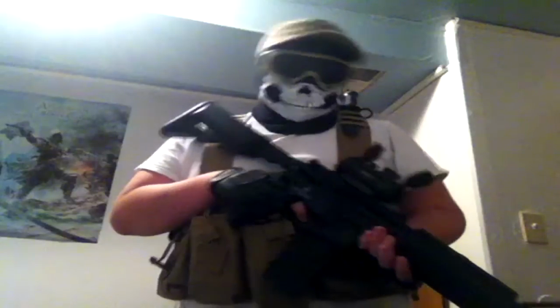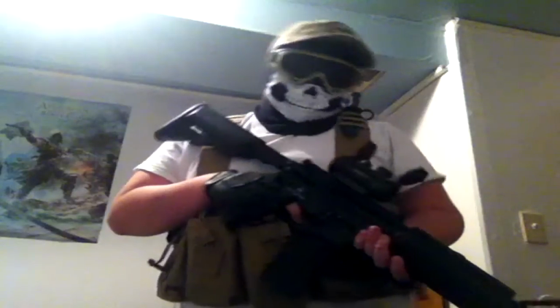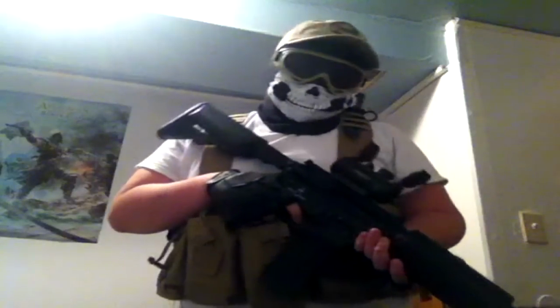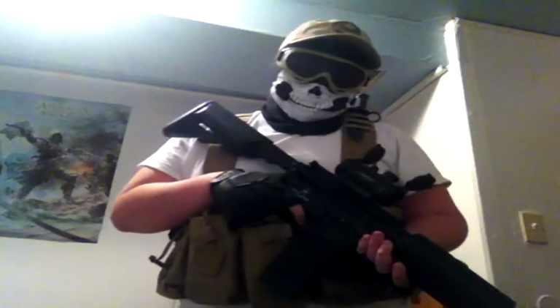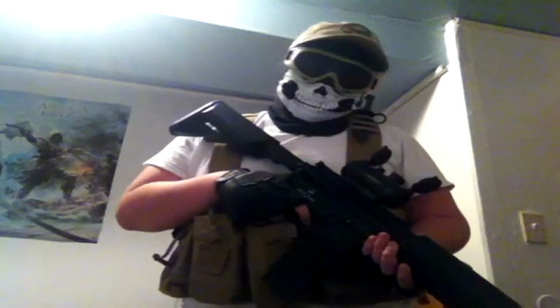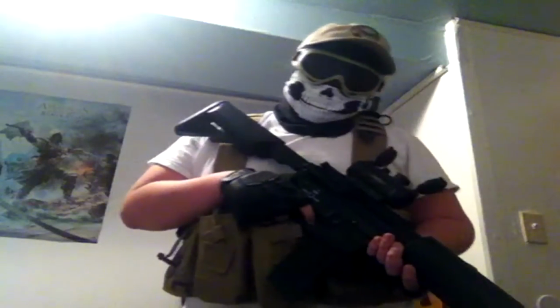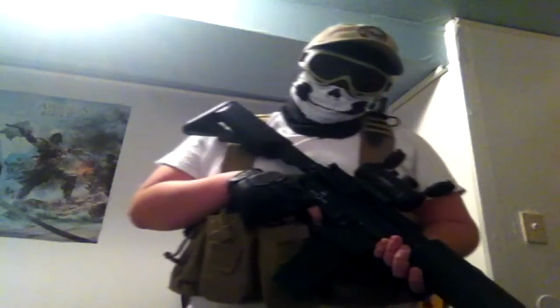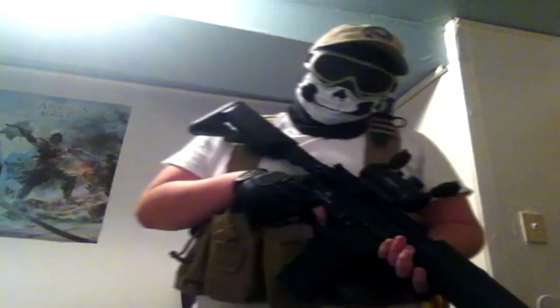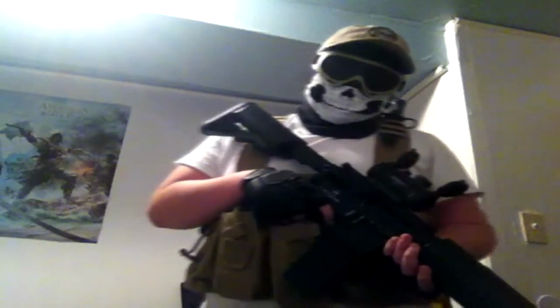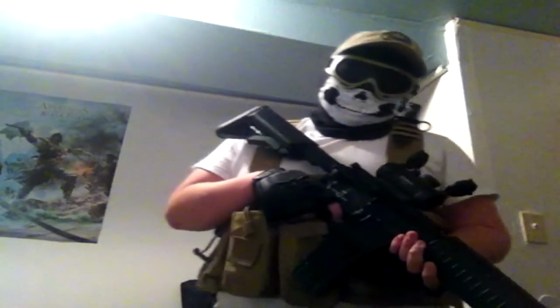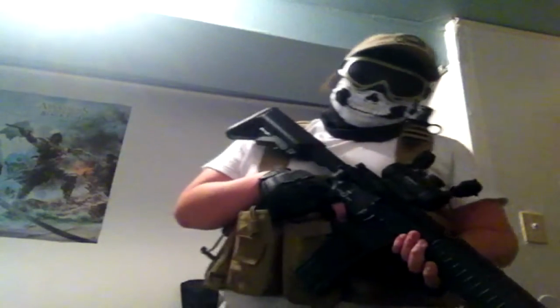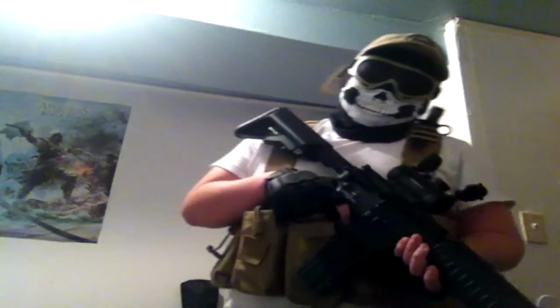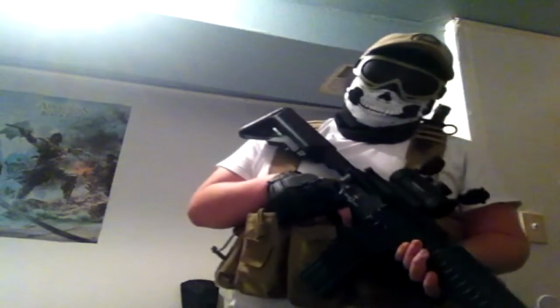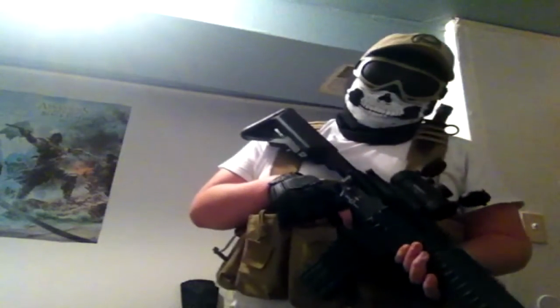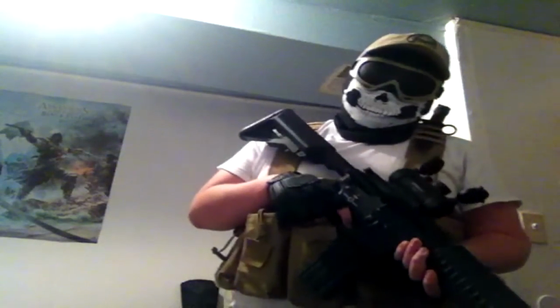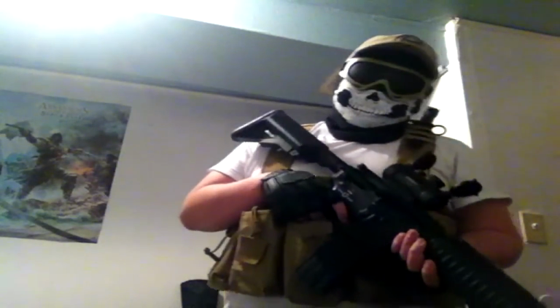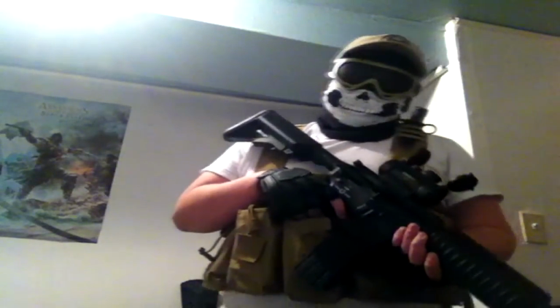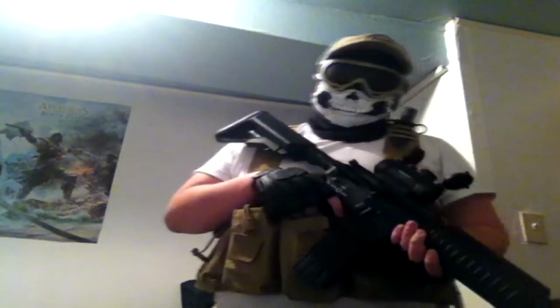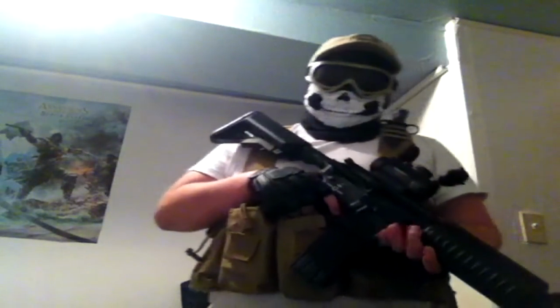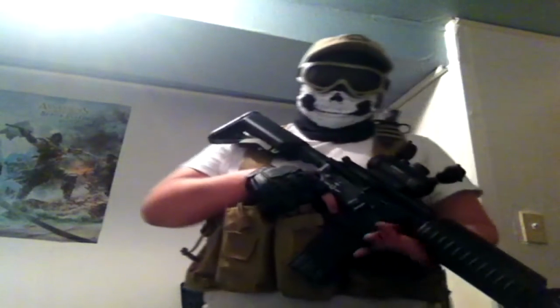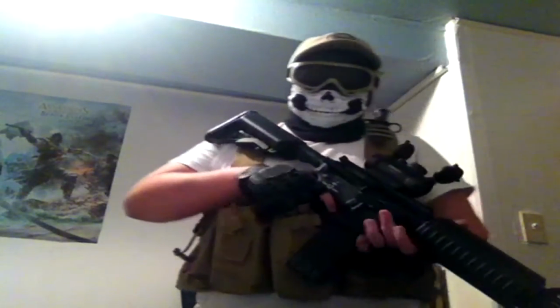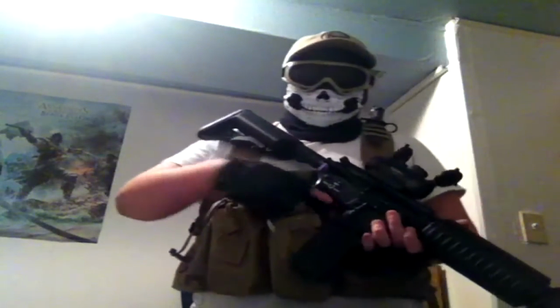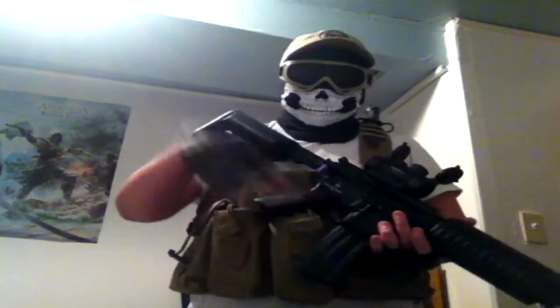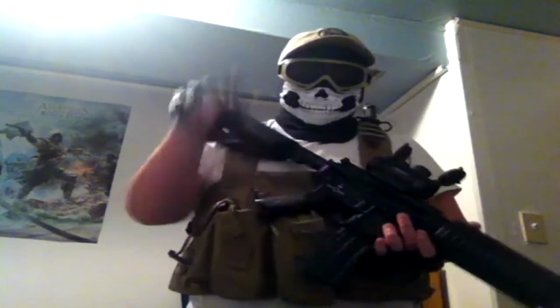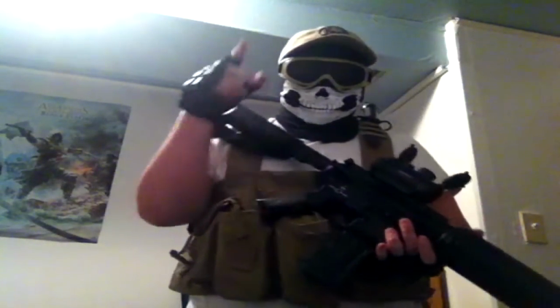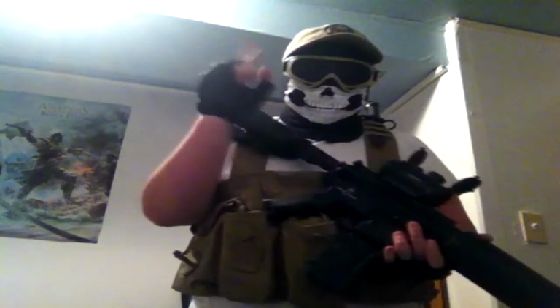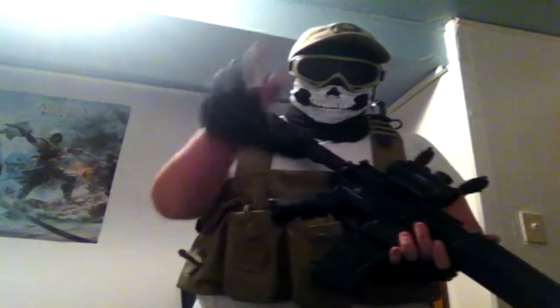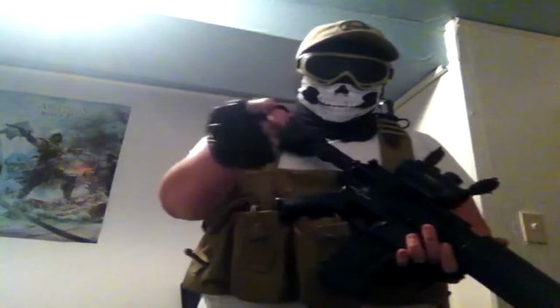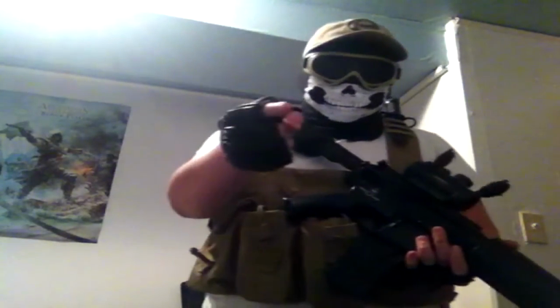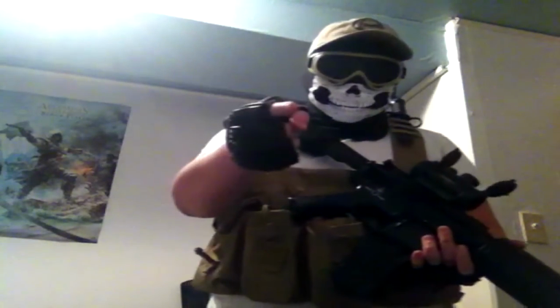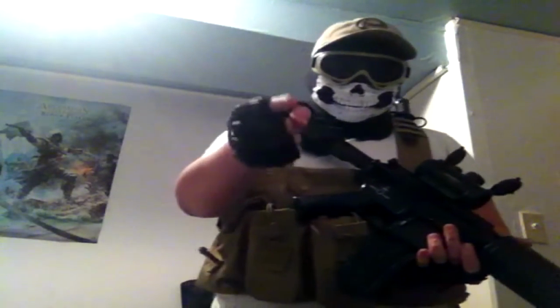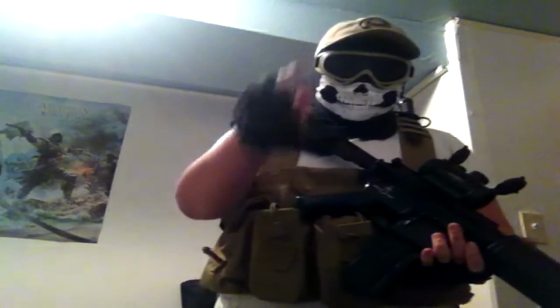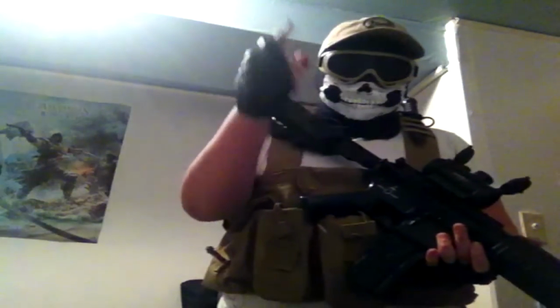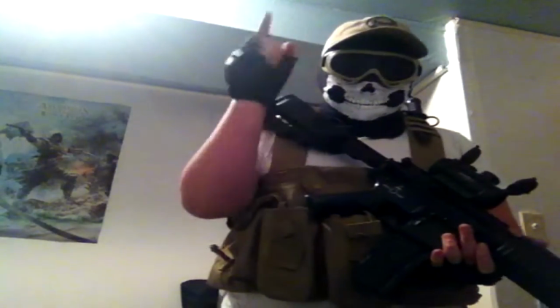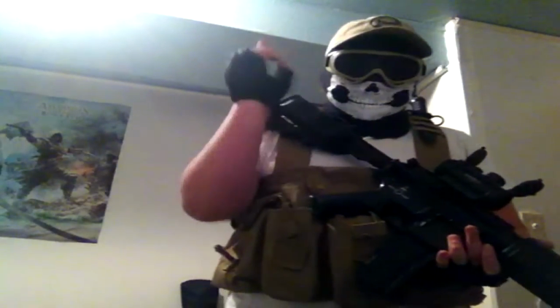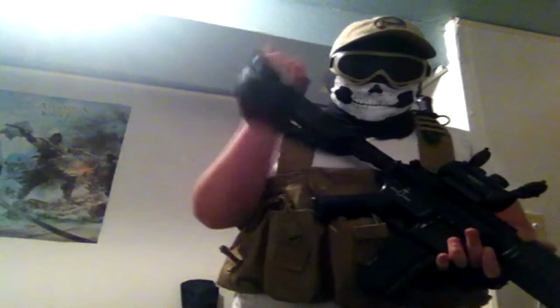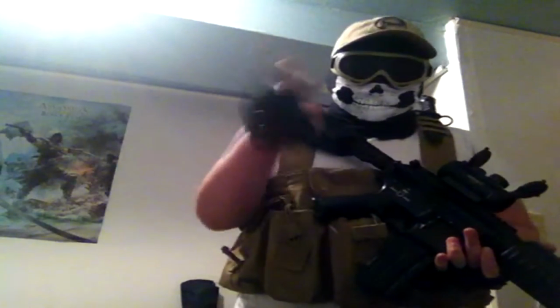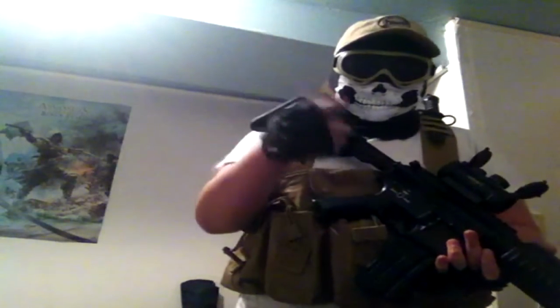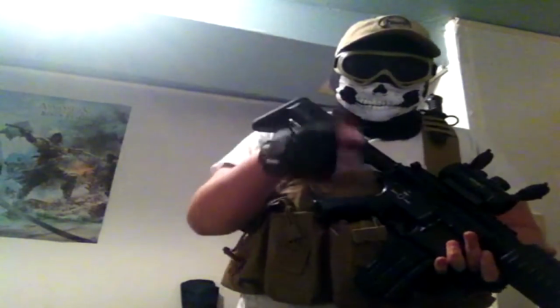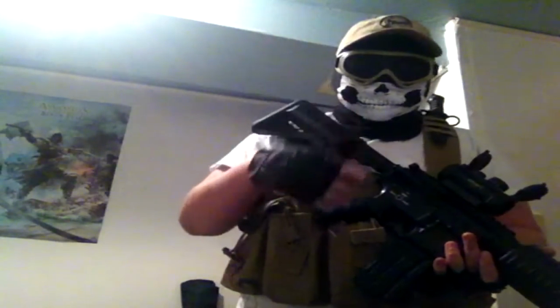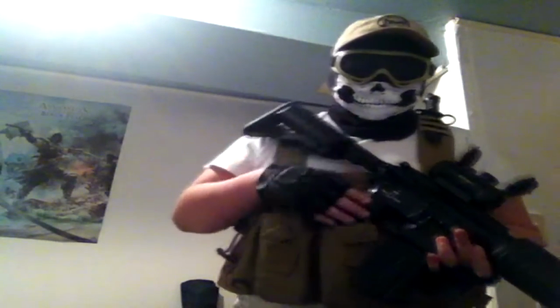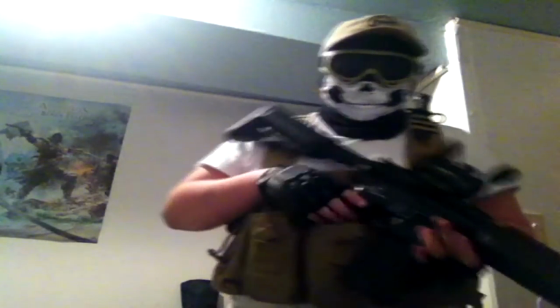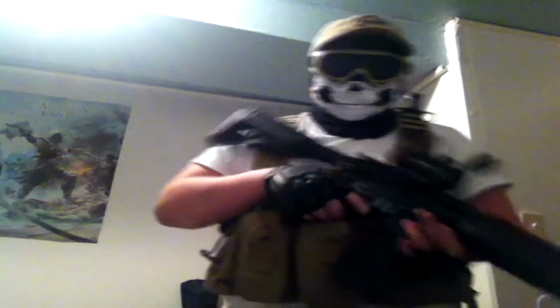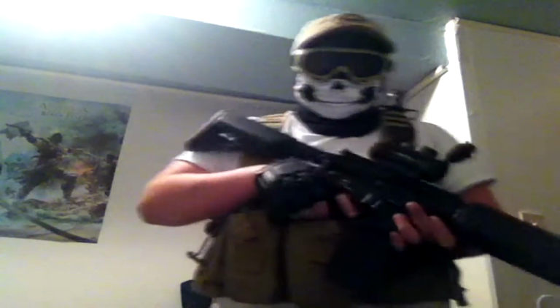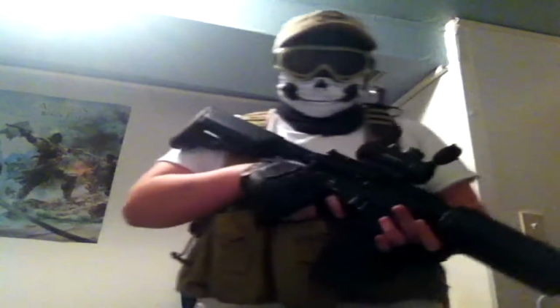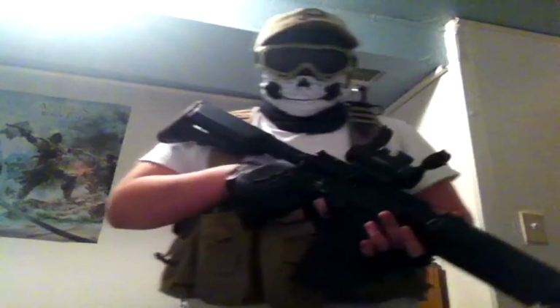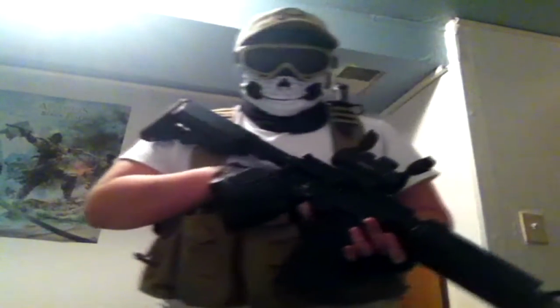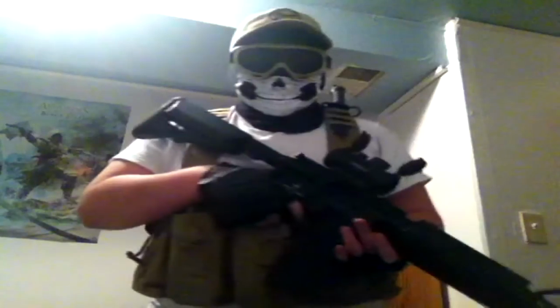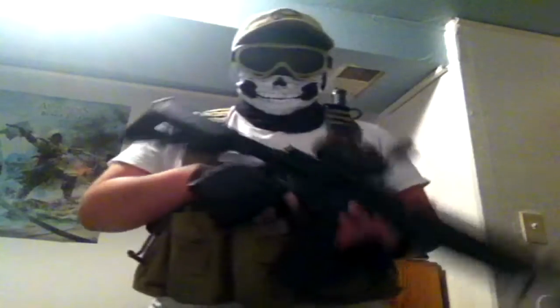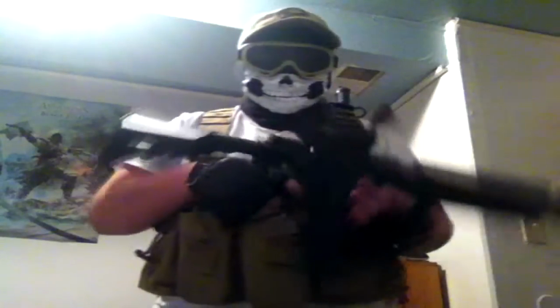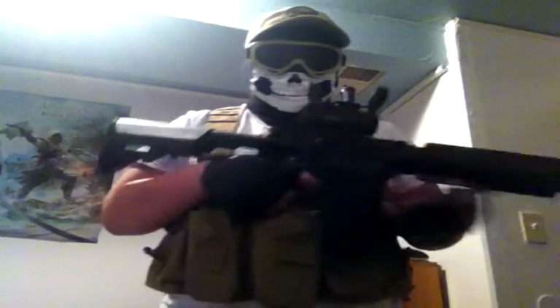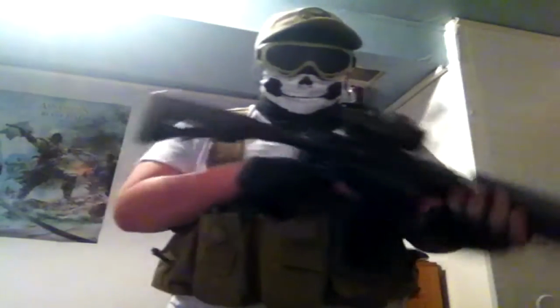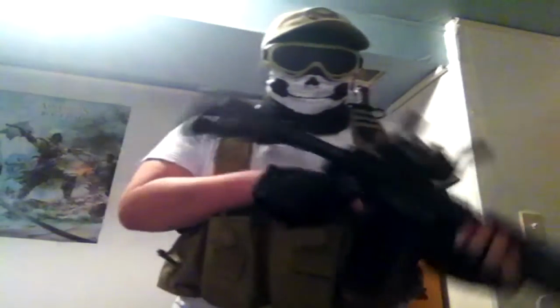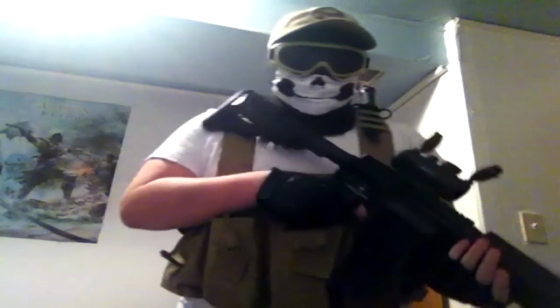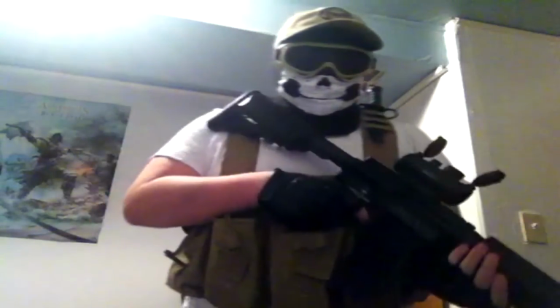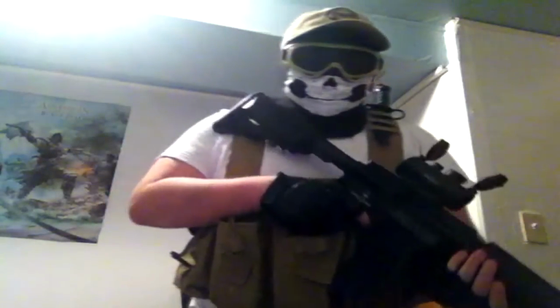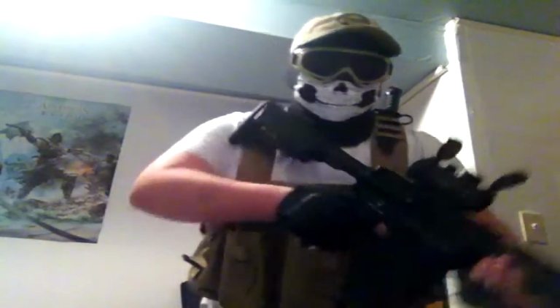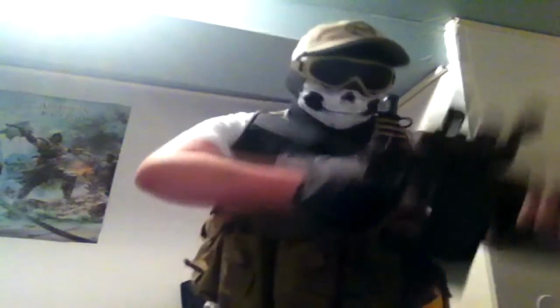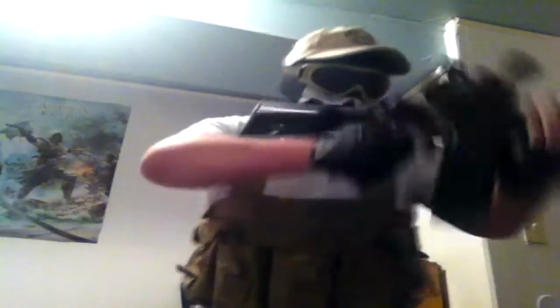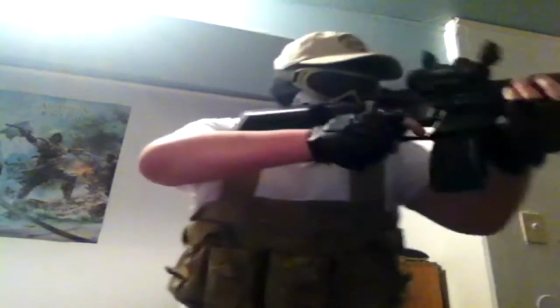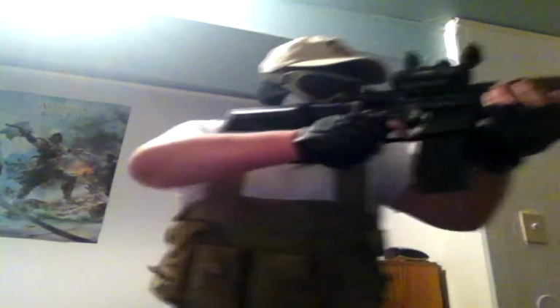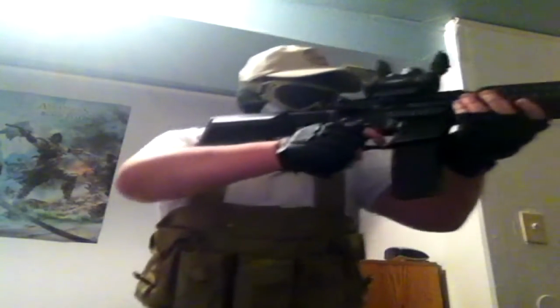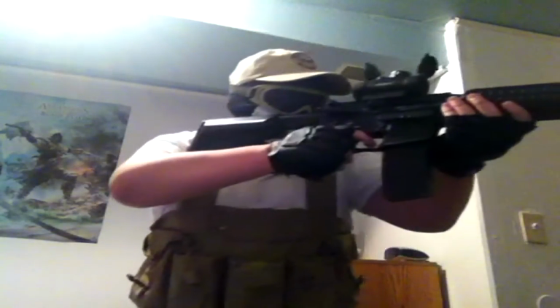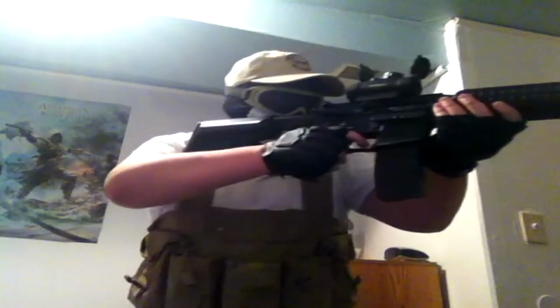What's going on guys? I'm Sarah D'Airsoft here and today I'm going to tell you guys the things you need to get started in airsoft cheaply.